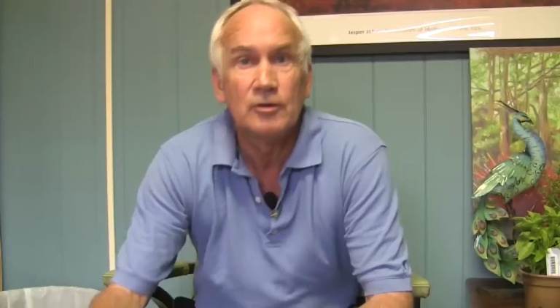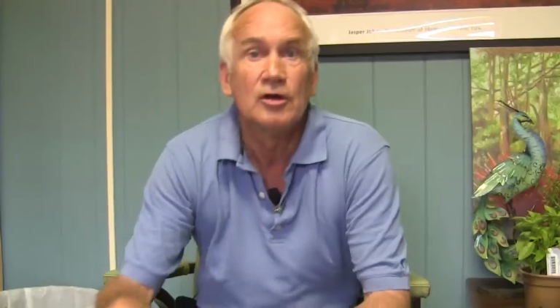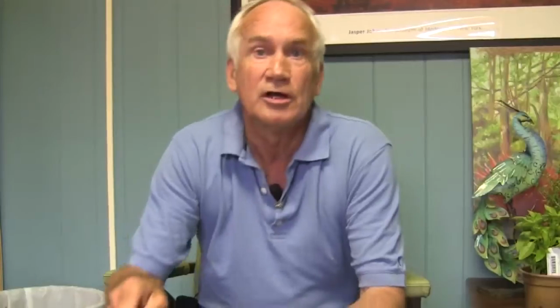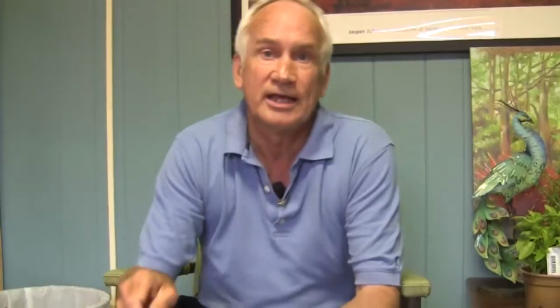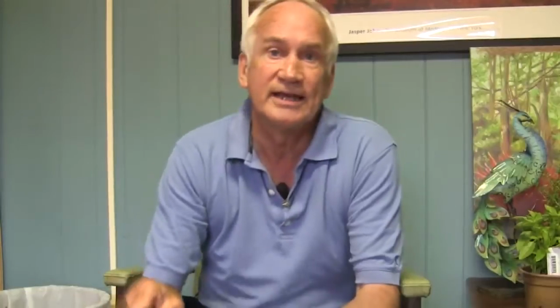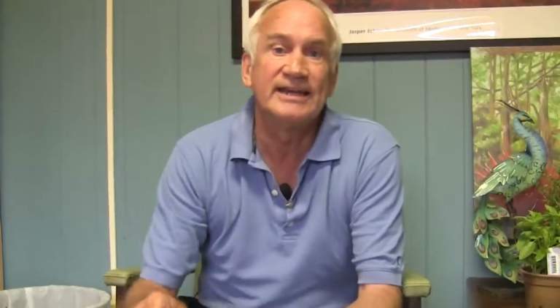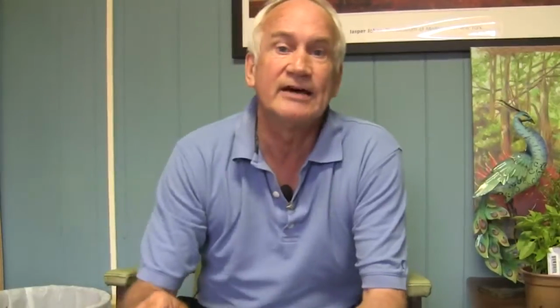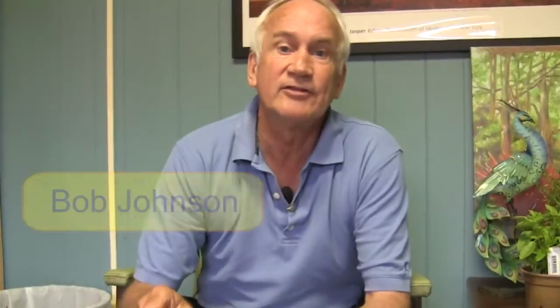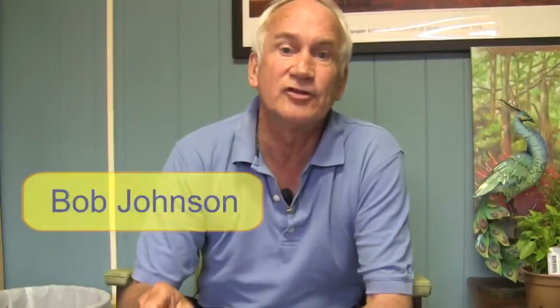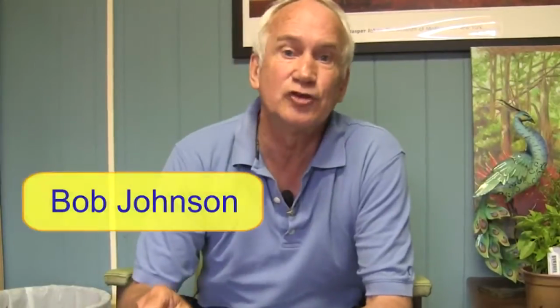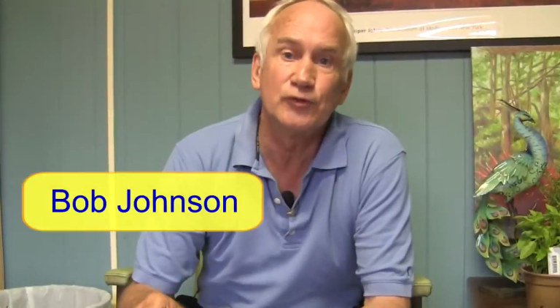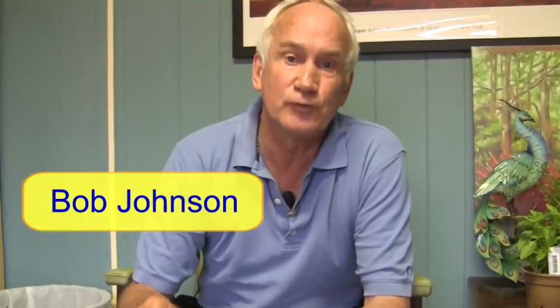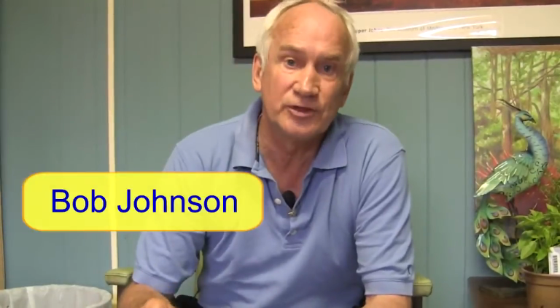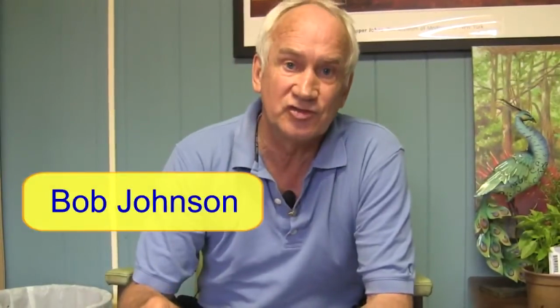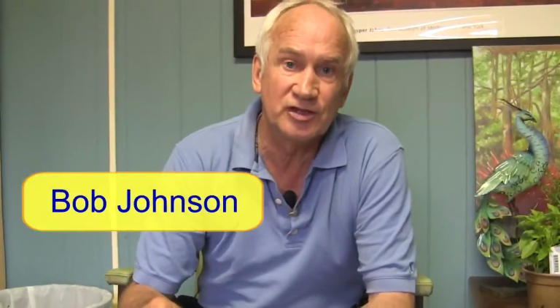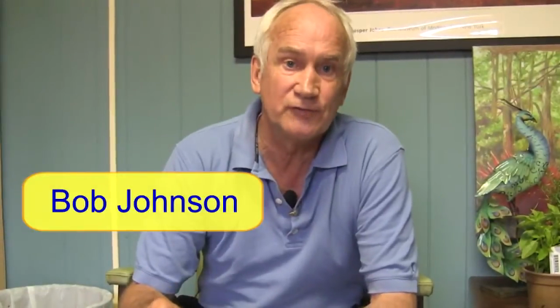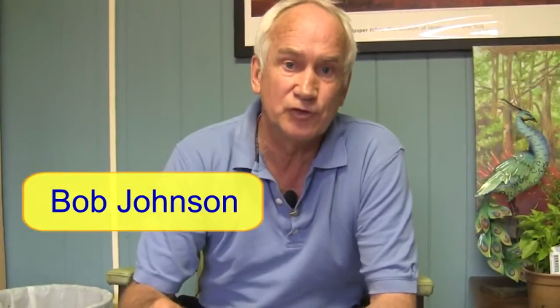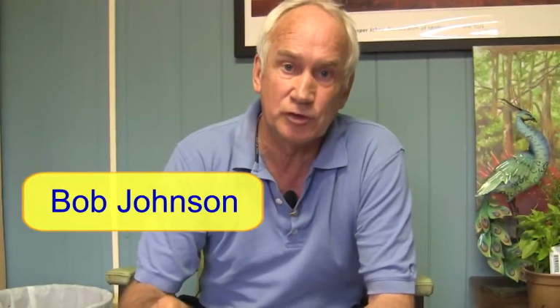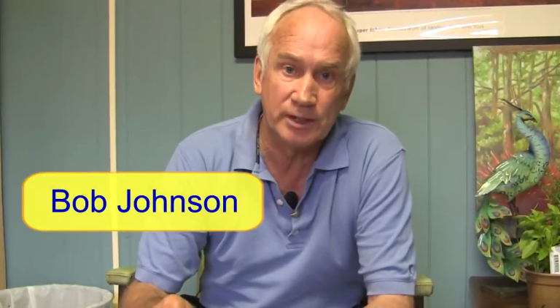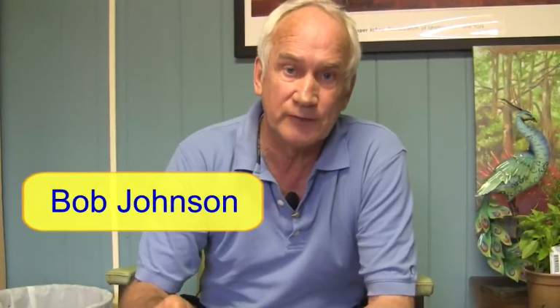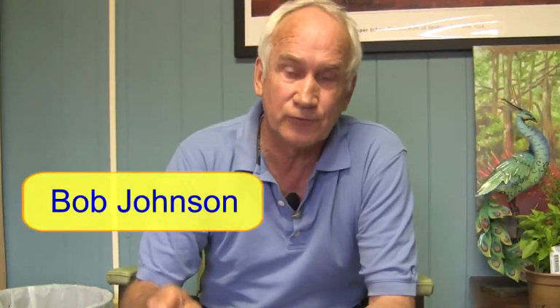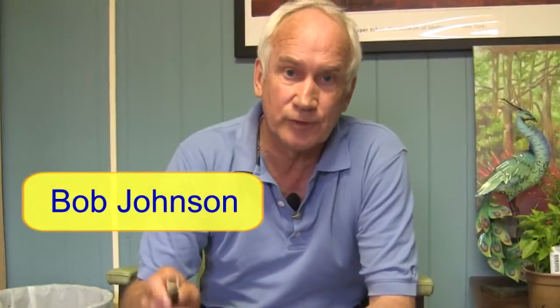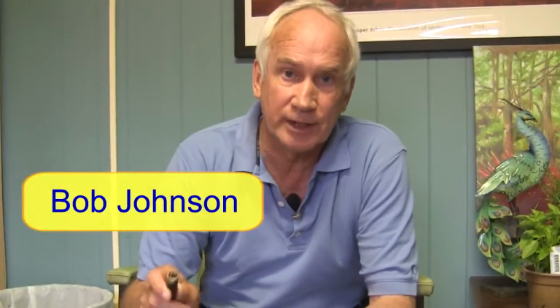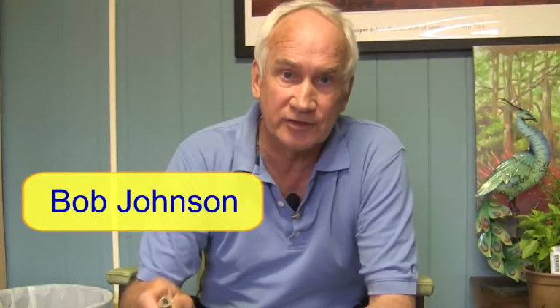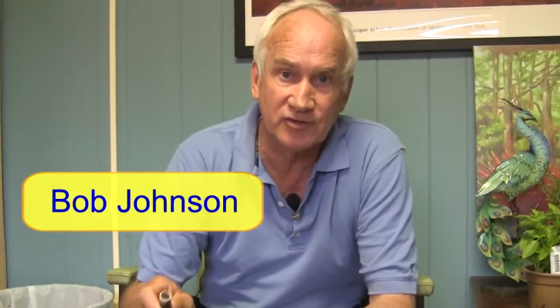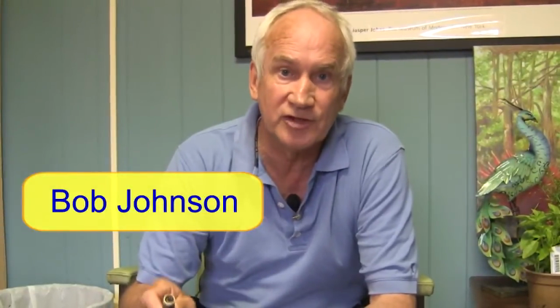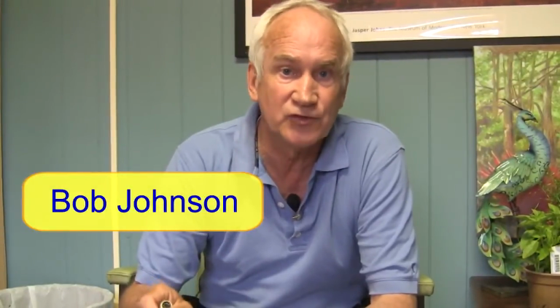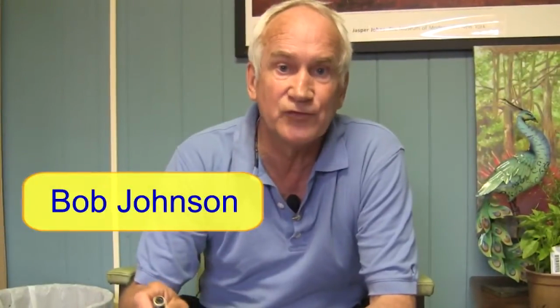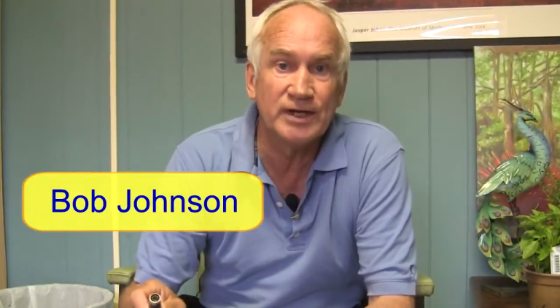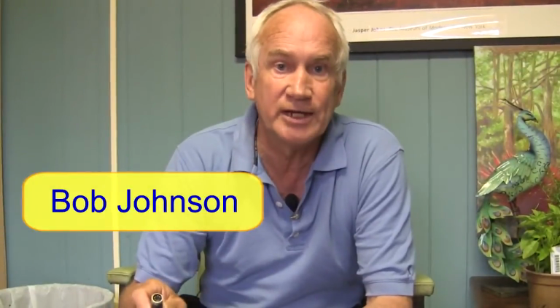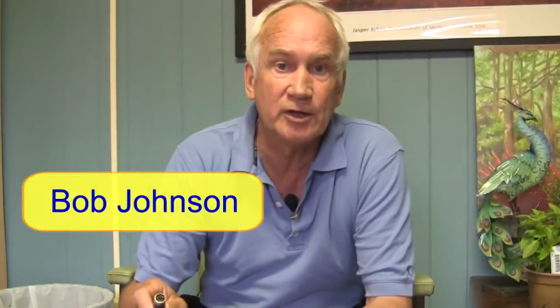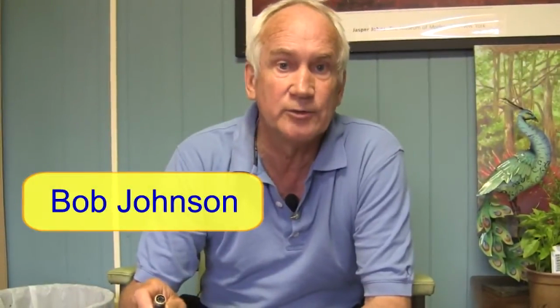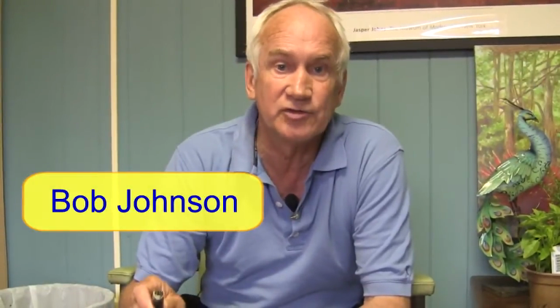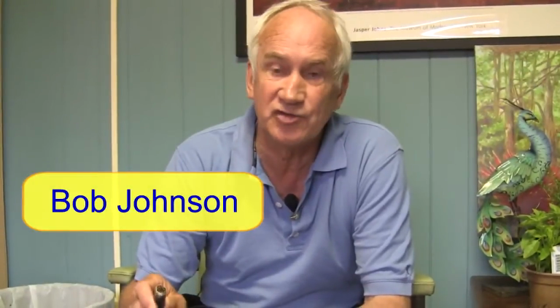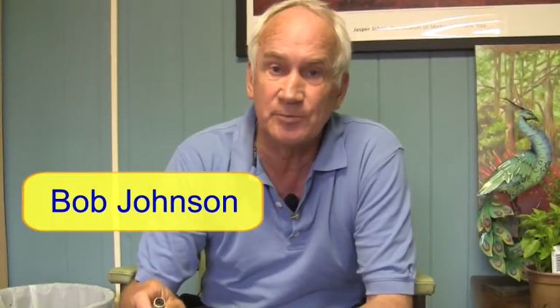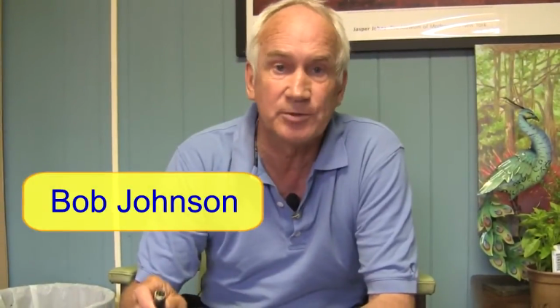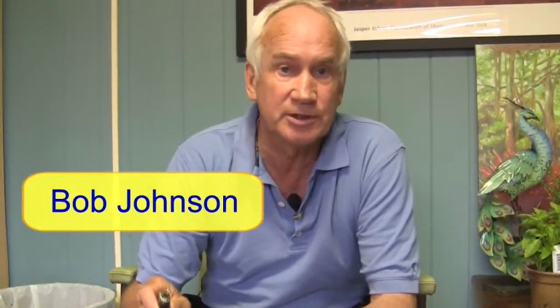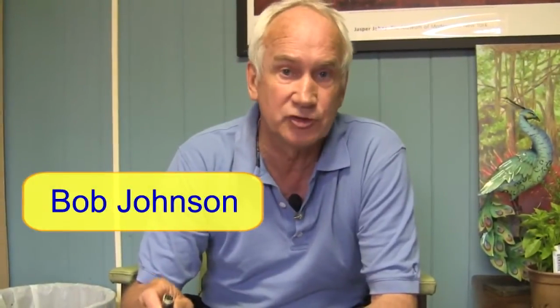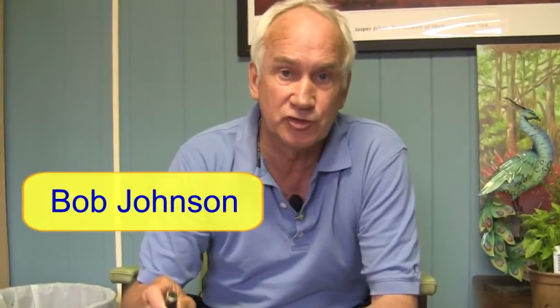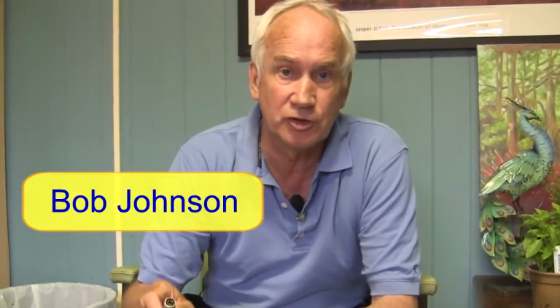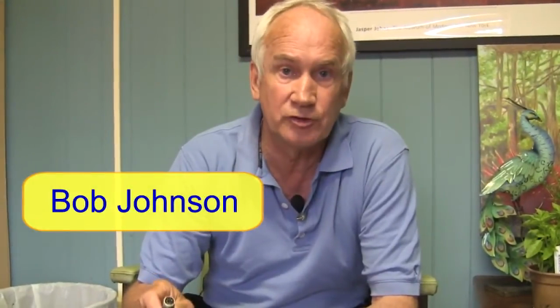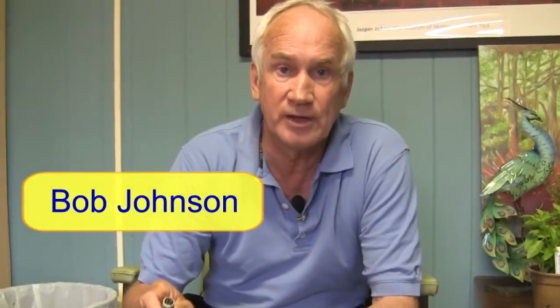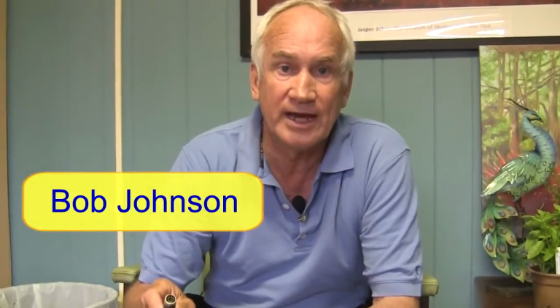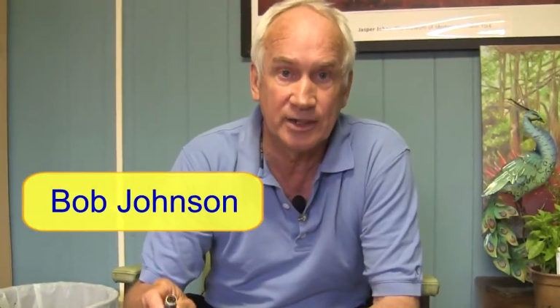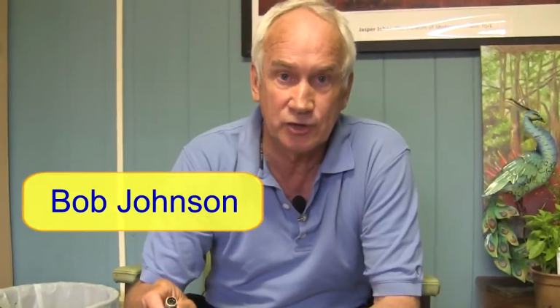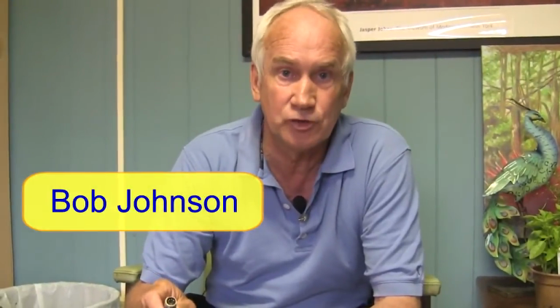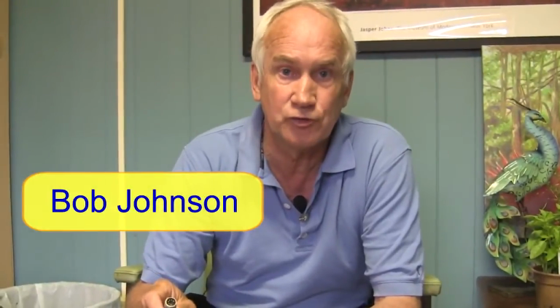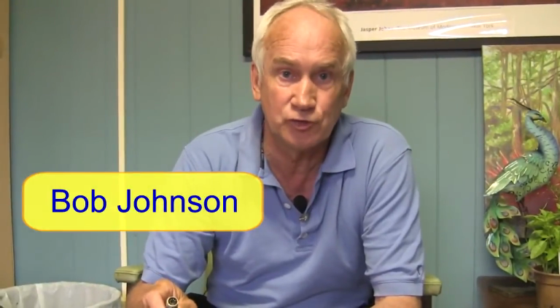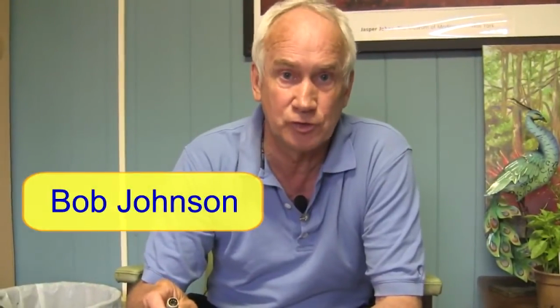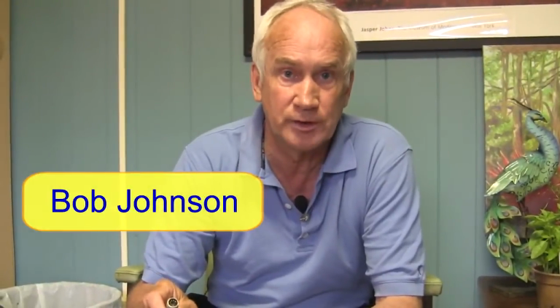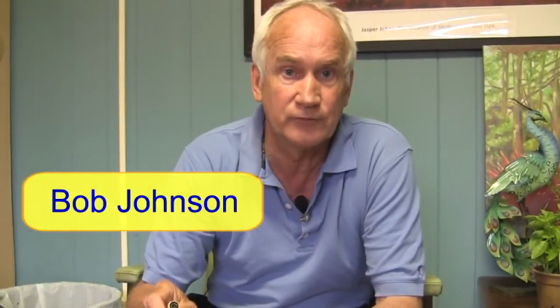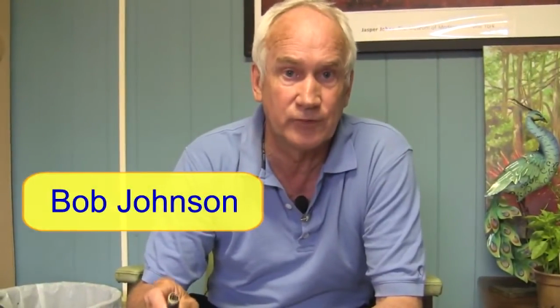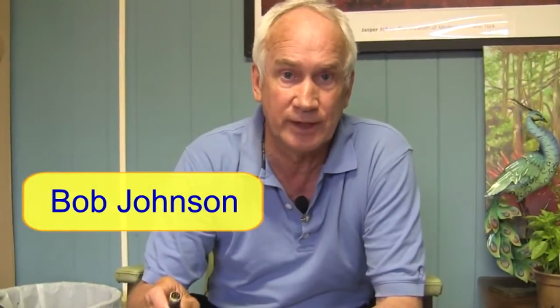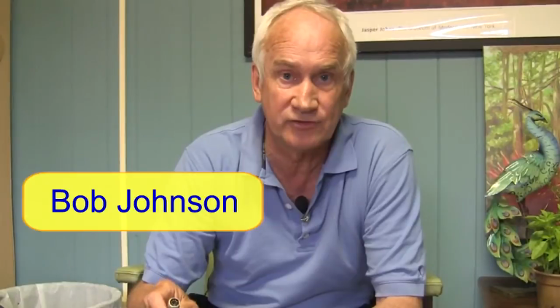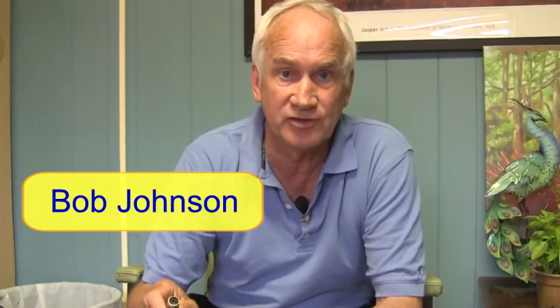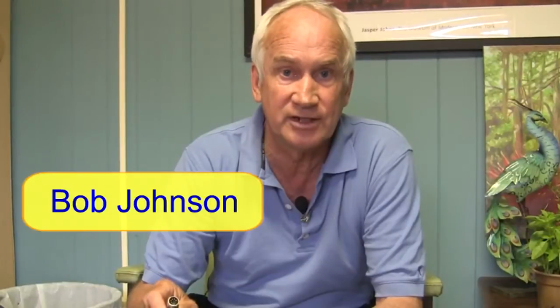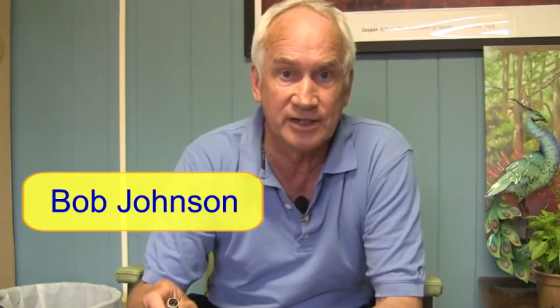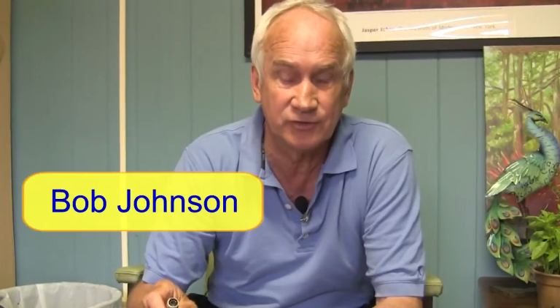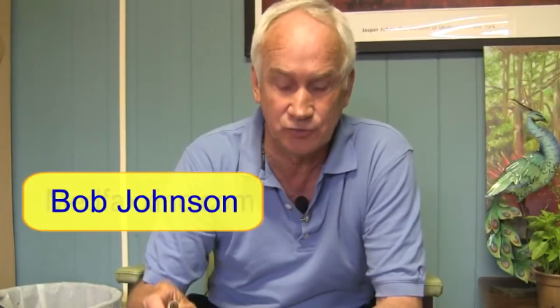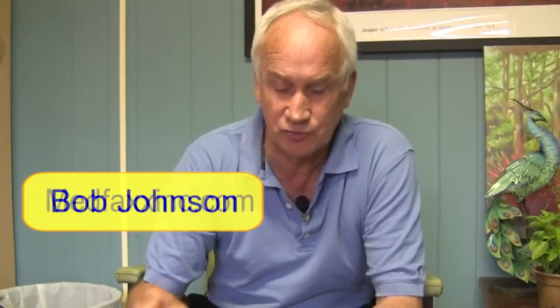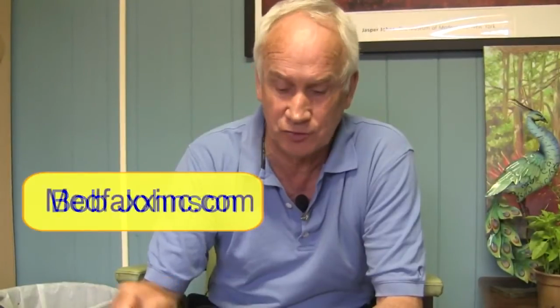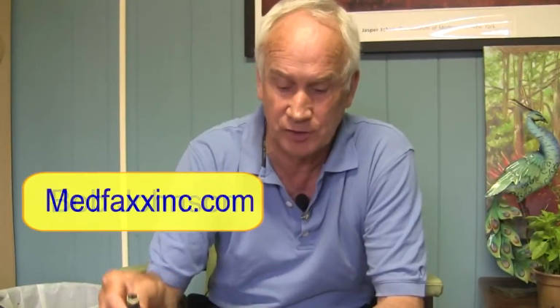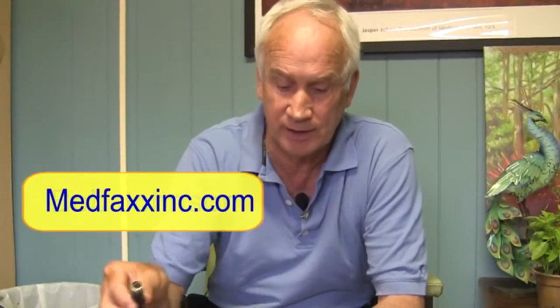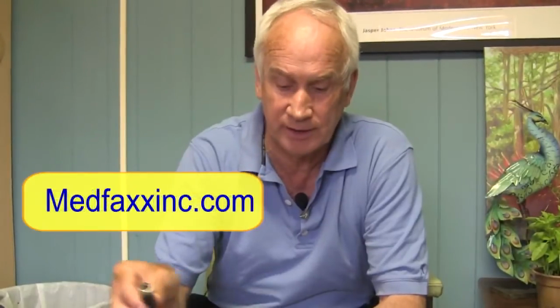Now that you've received your Infrex, this video is simply to show you how to use your Infrex to get you started.